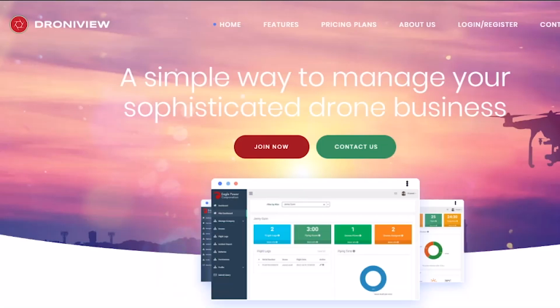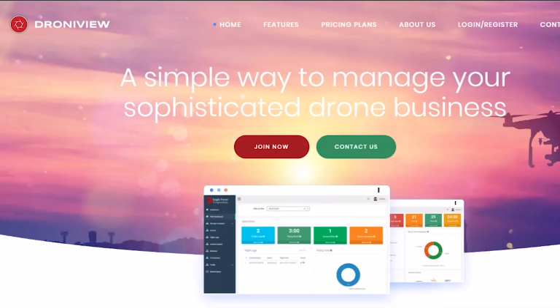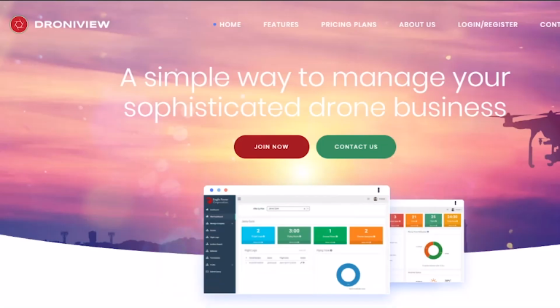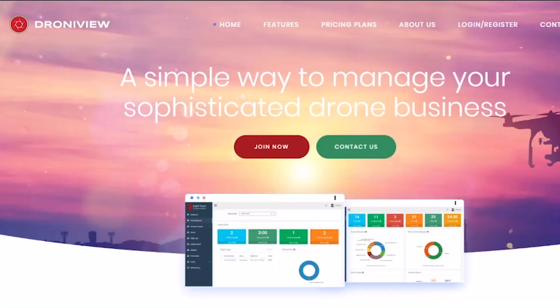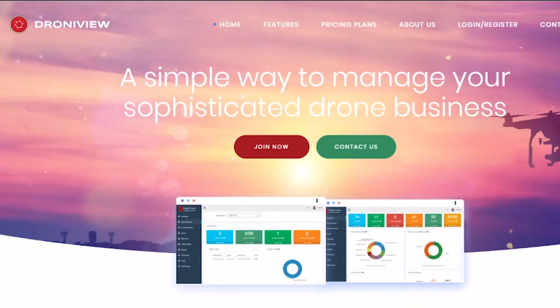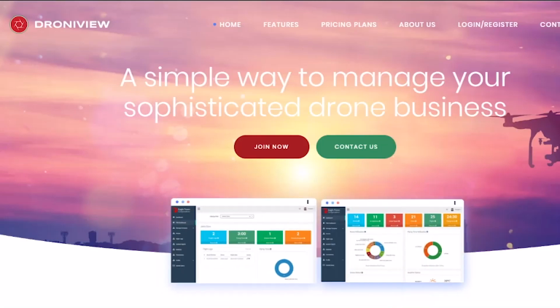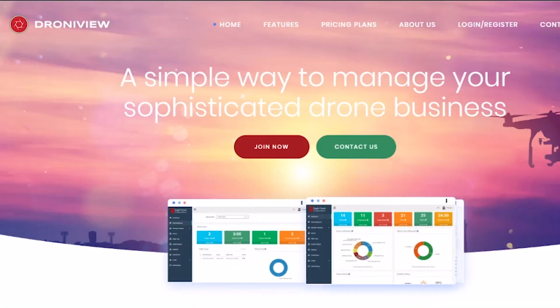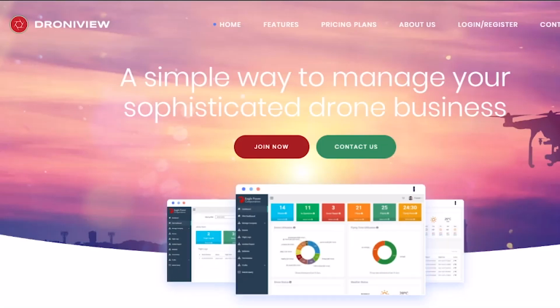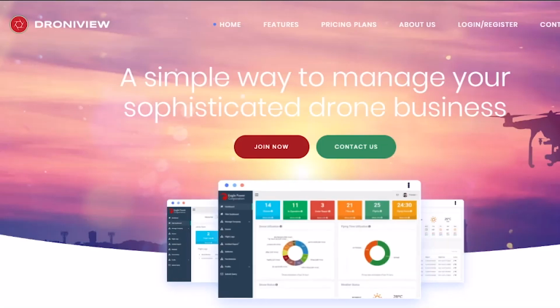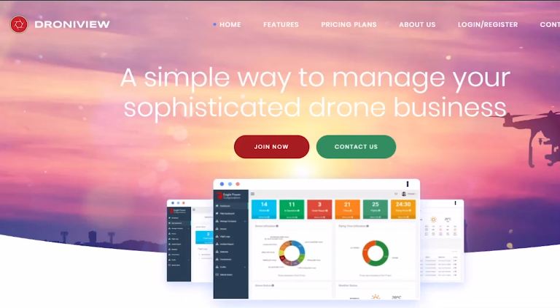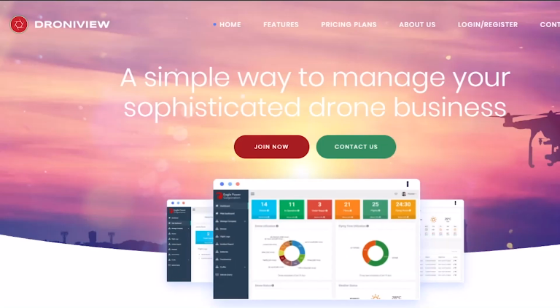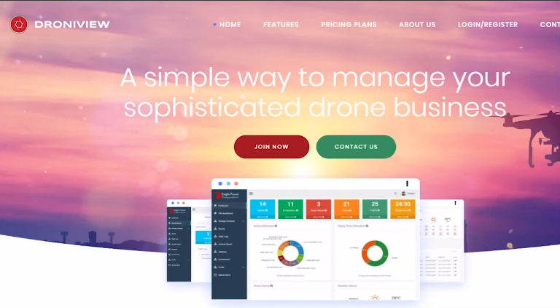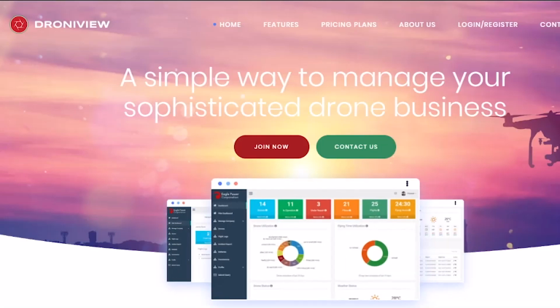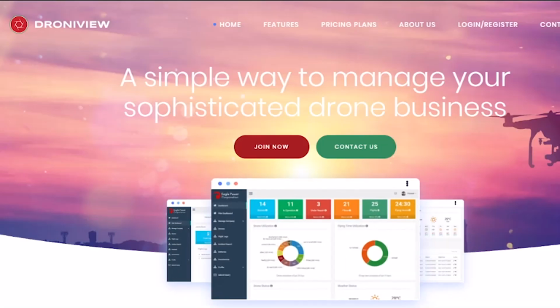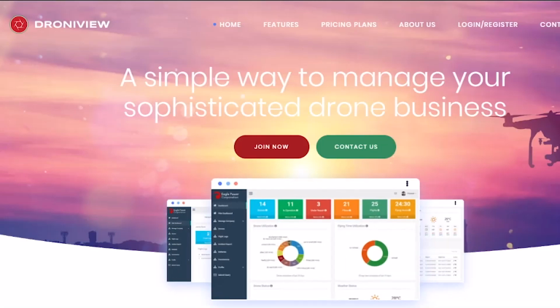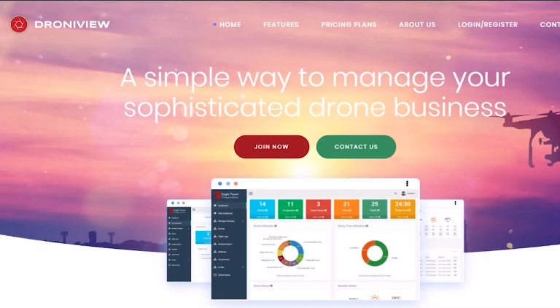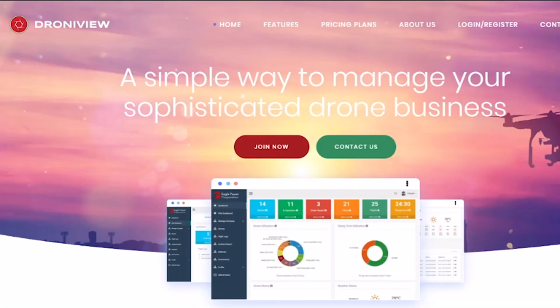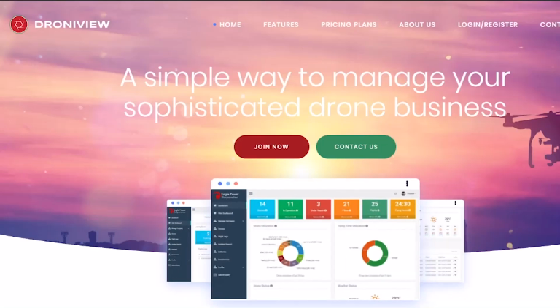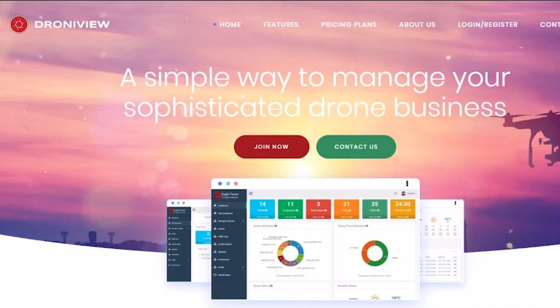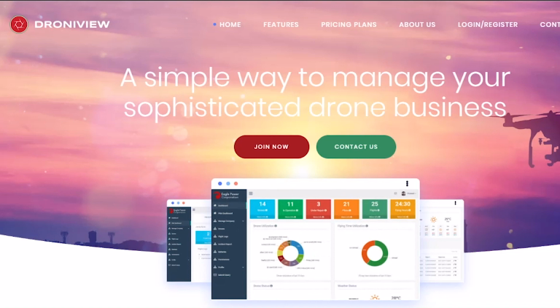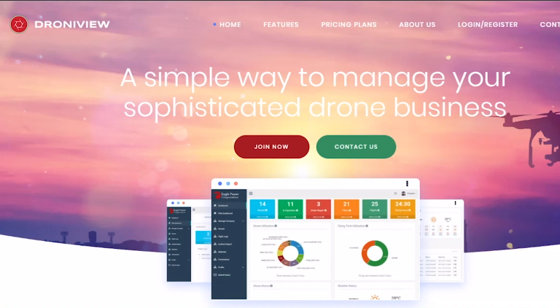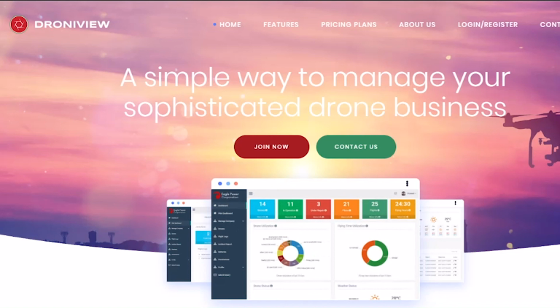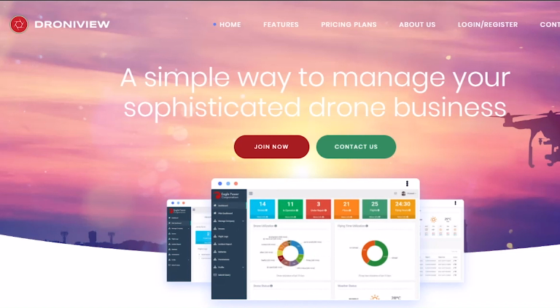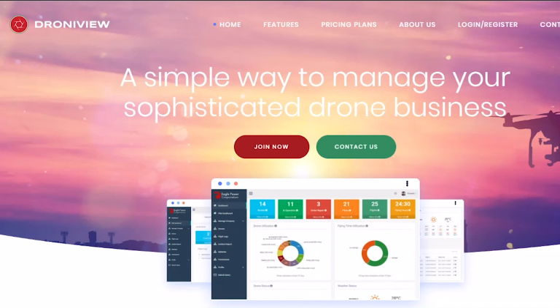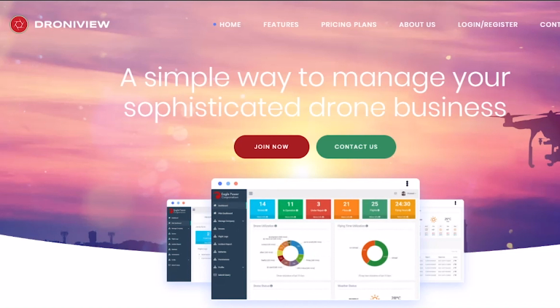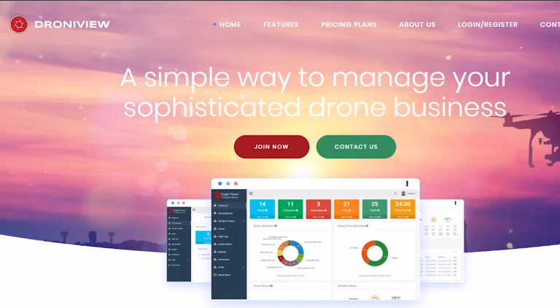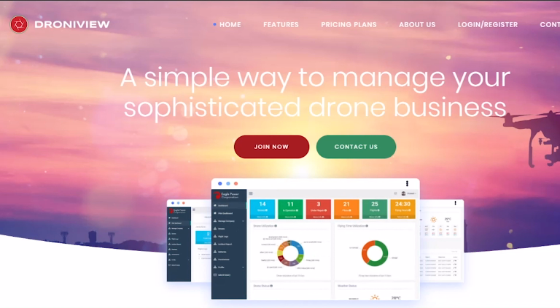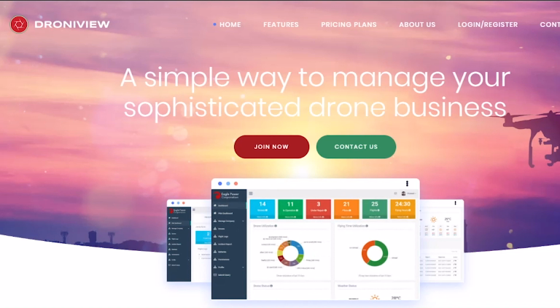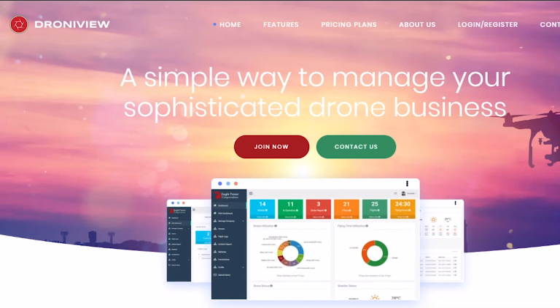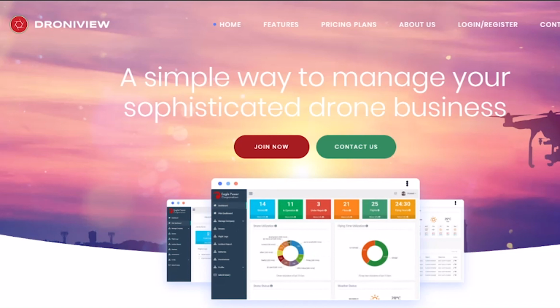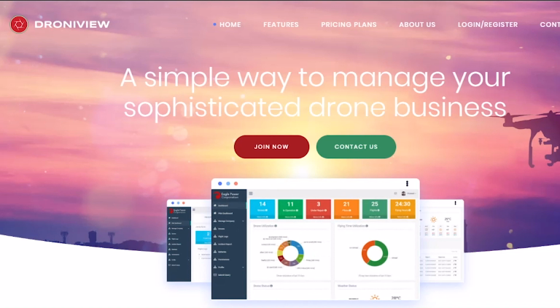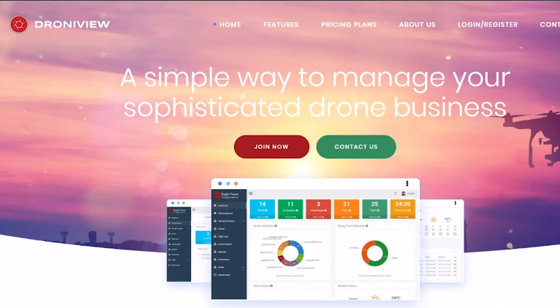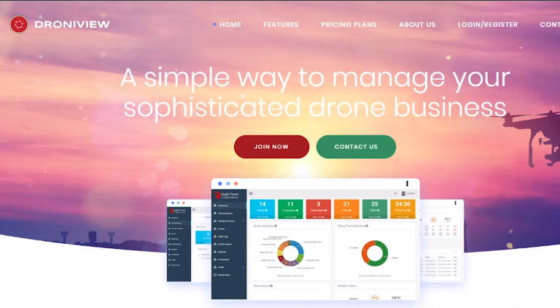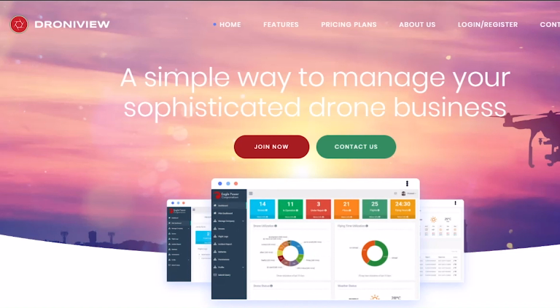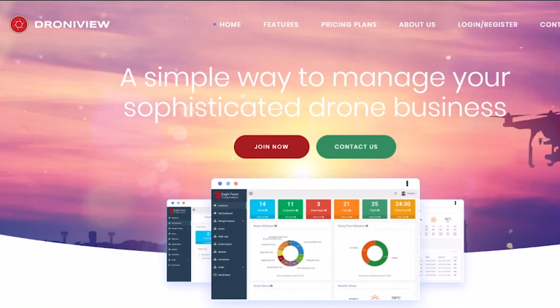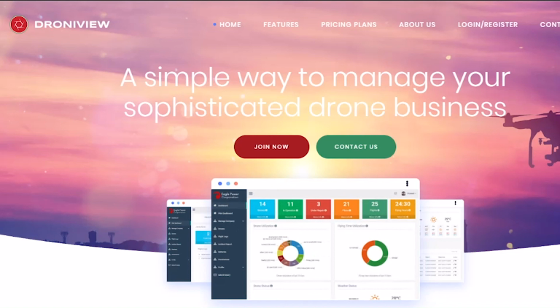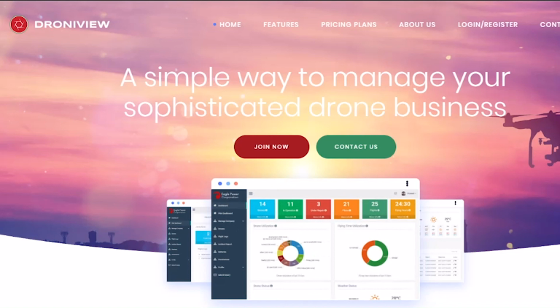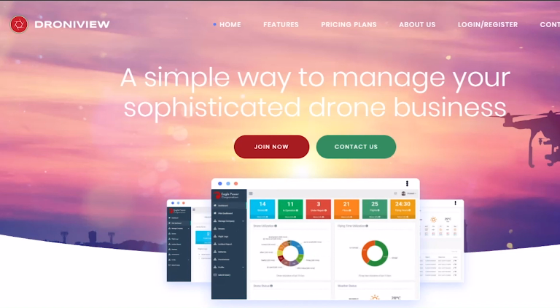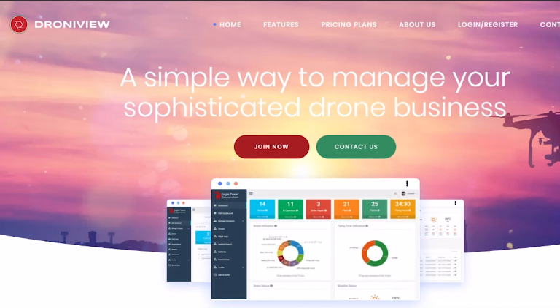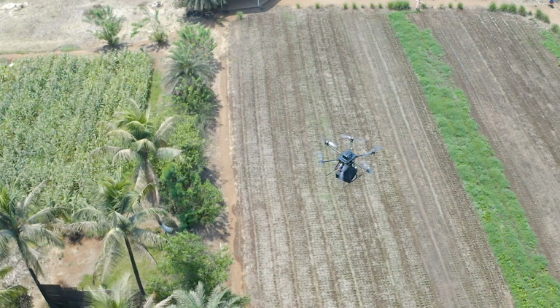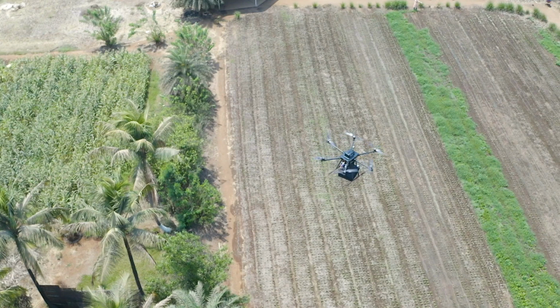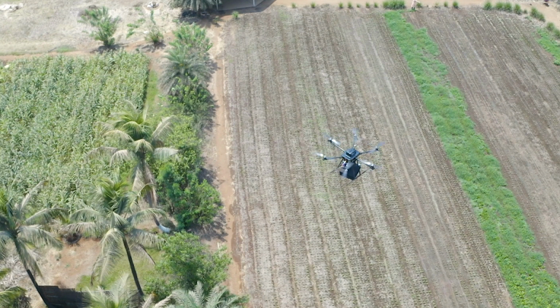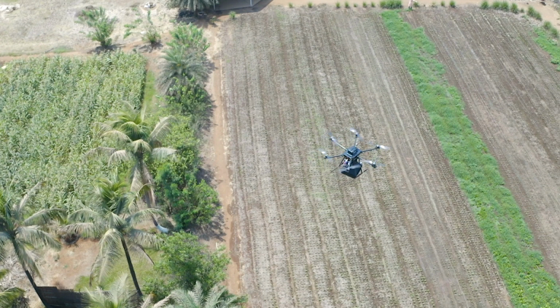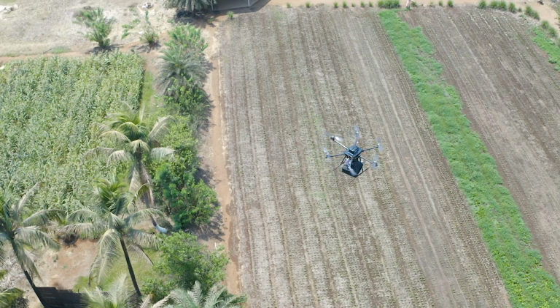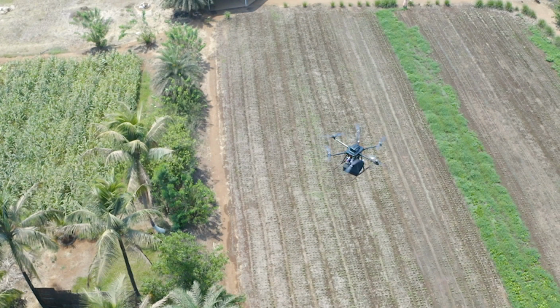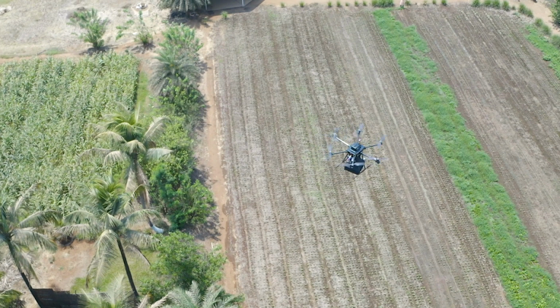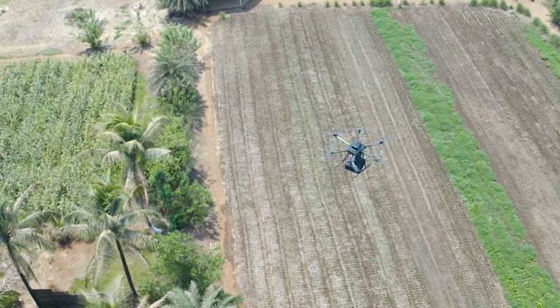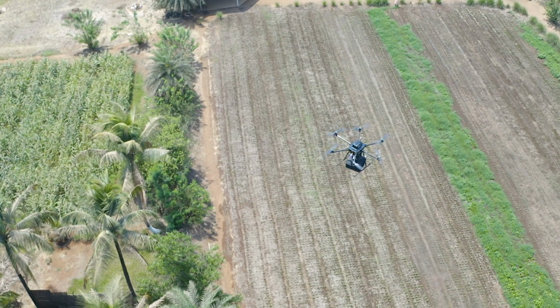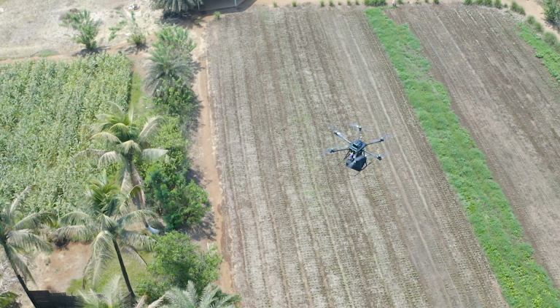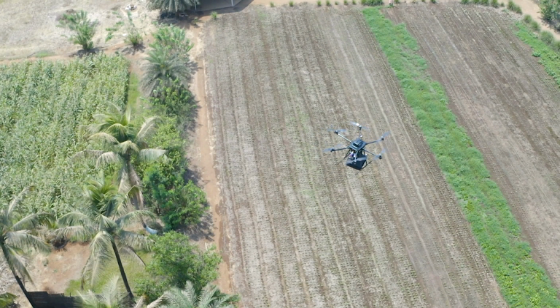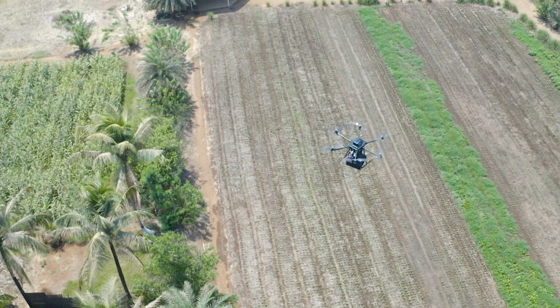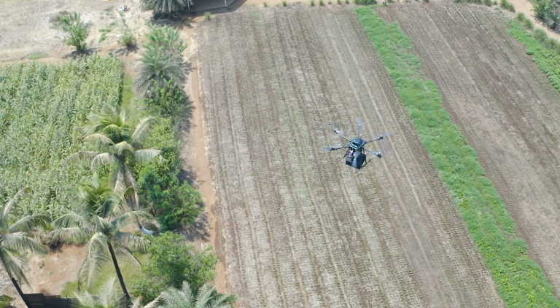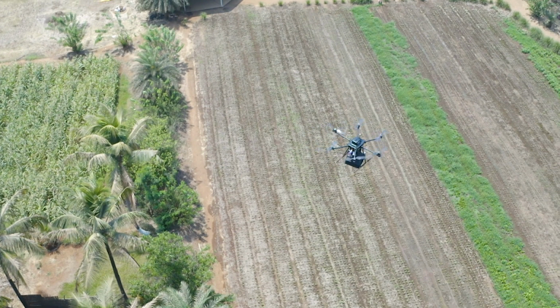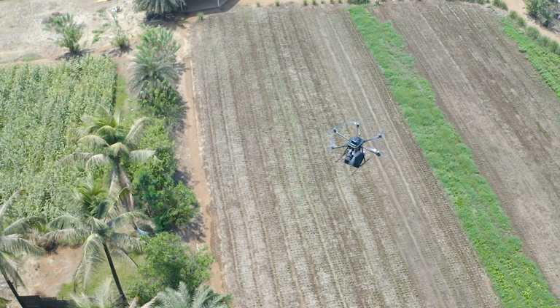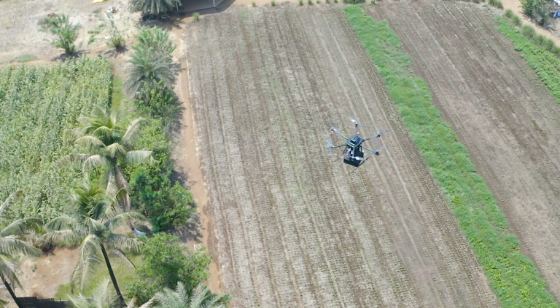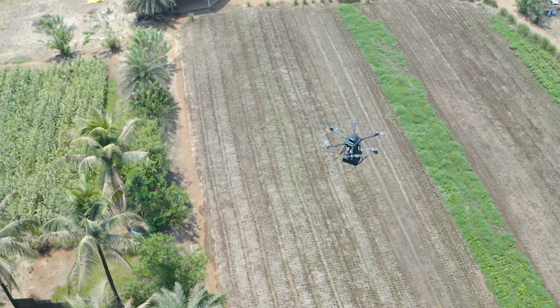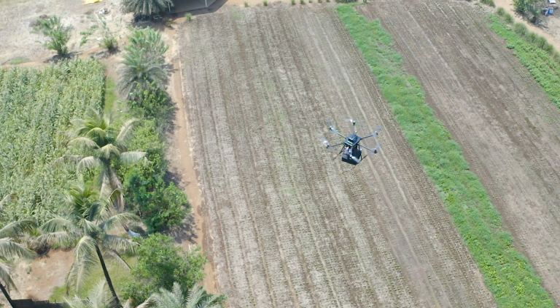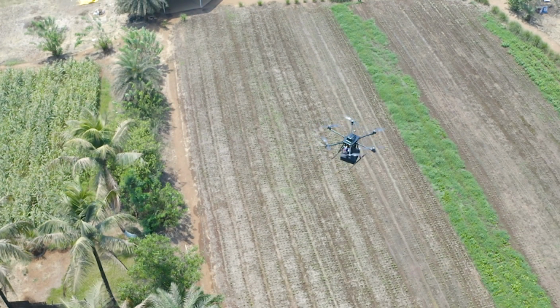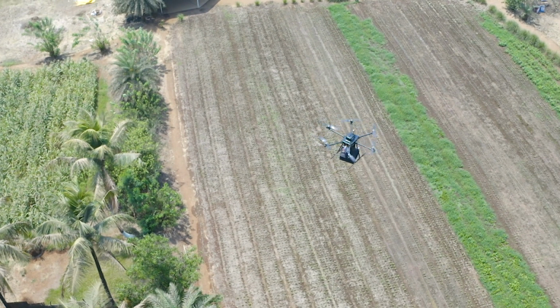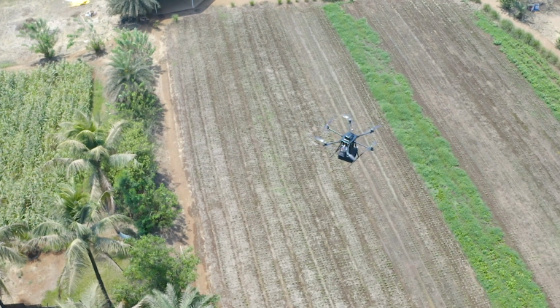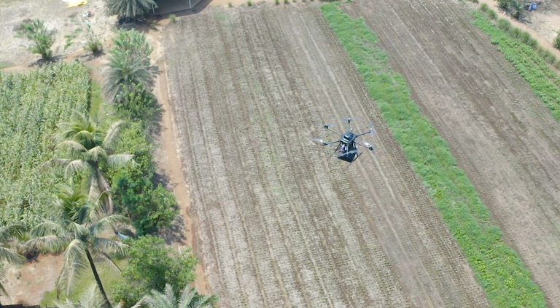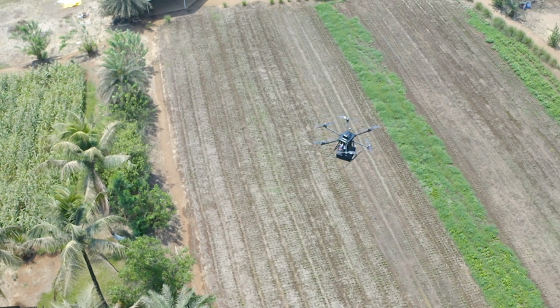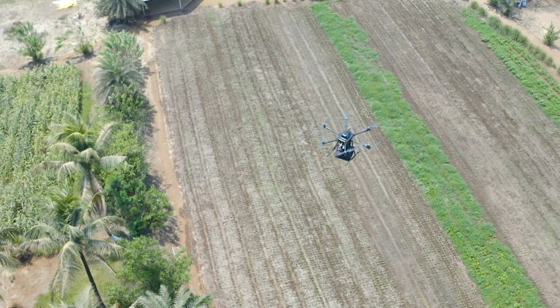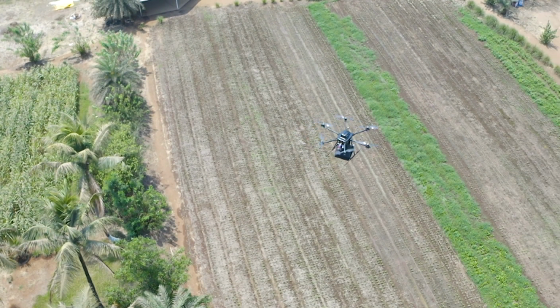Droney View, our drone management software, helps to analyze the thousands of flights that have been taken throughout the day.